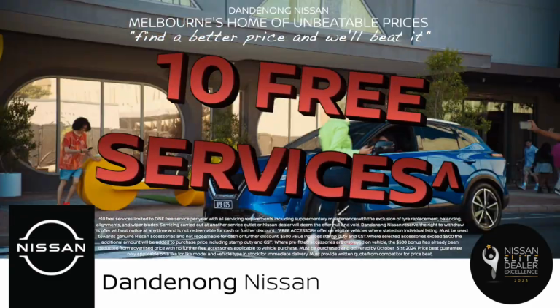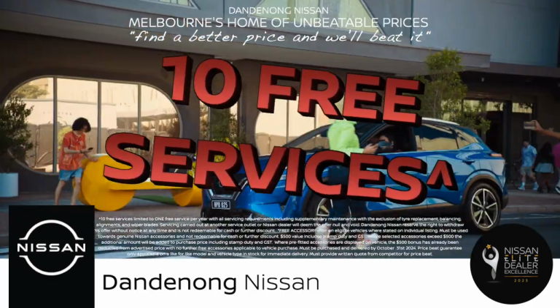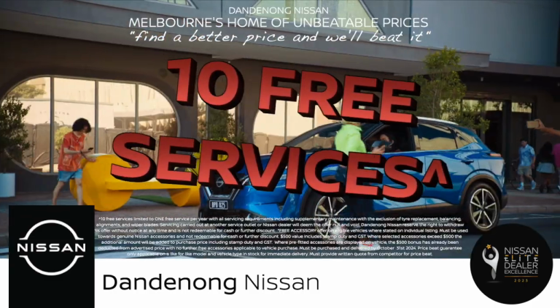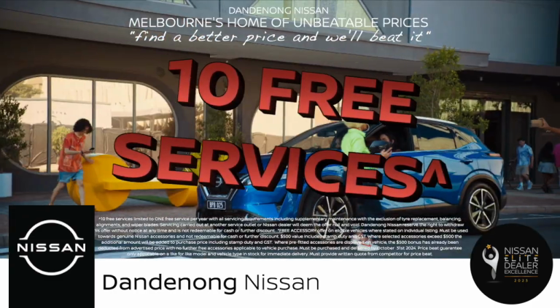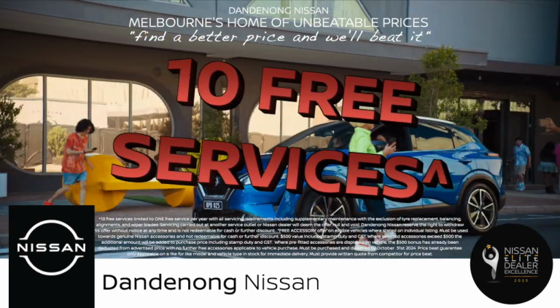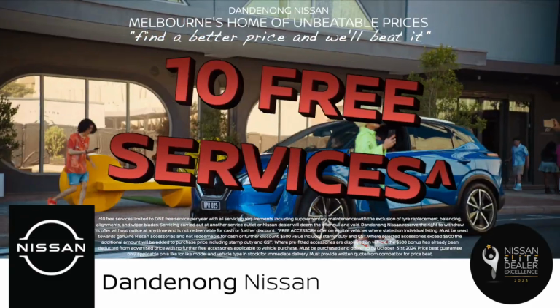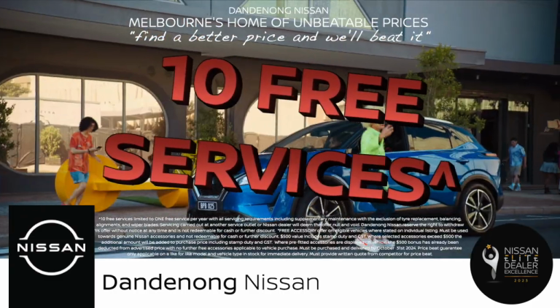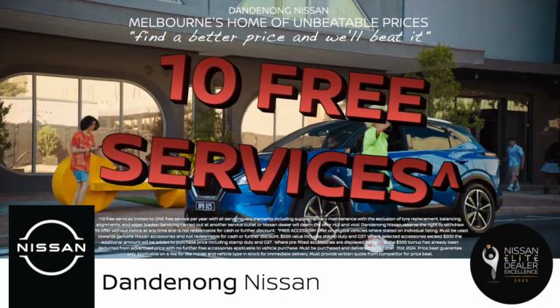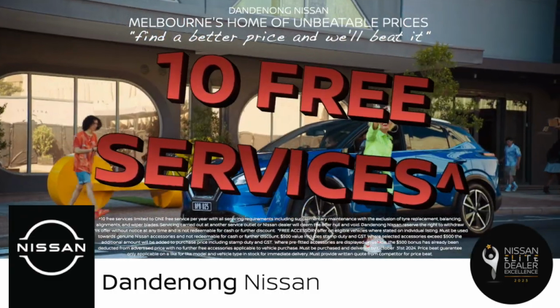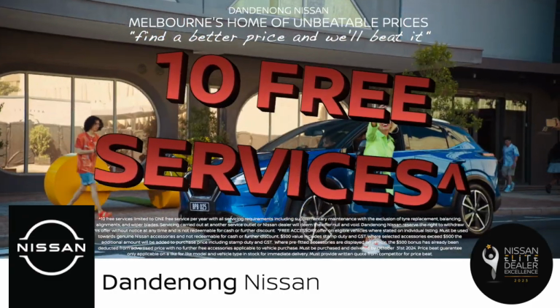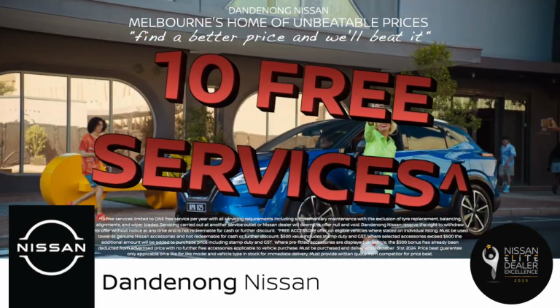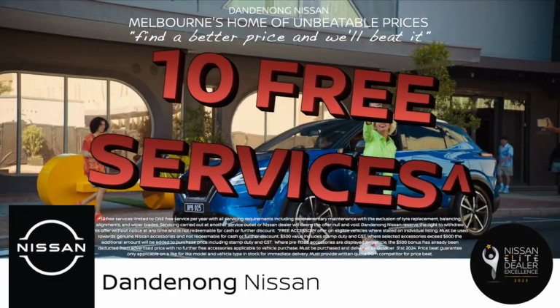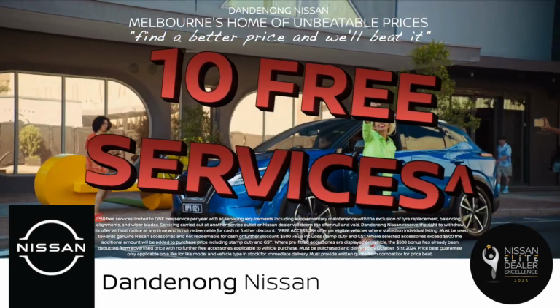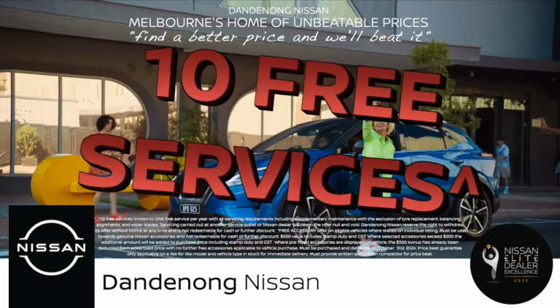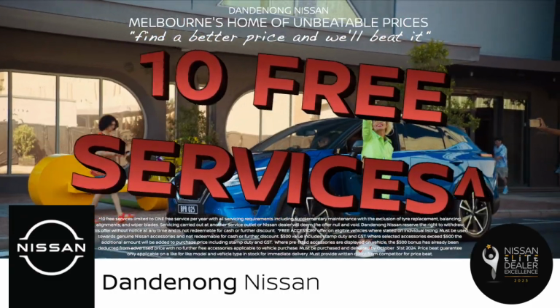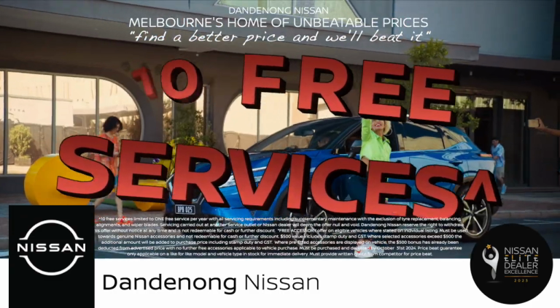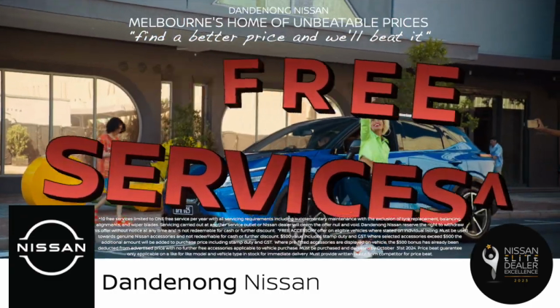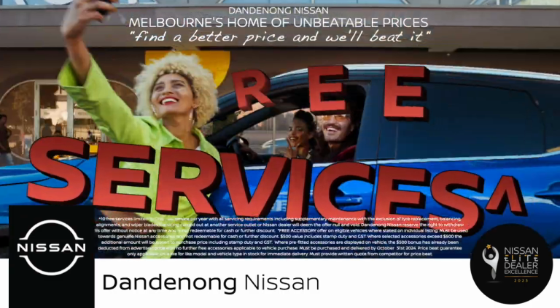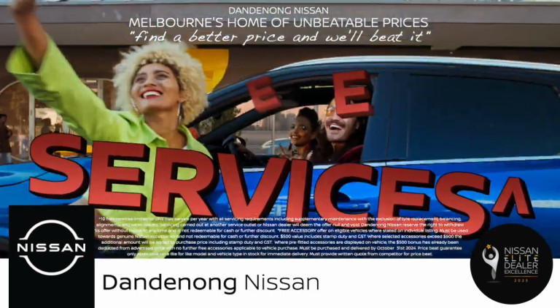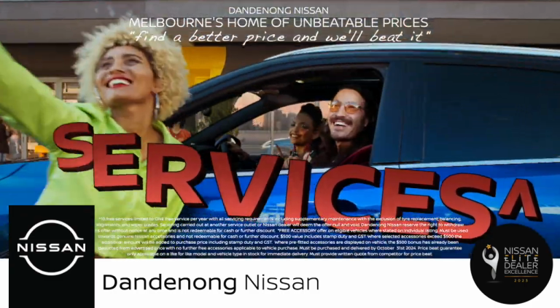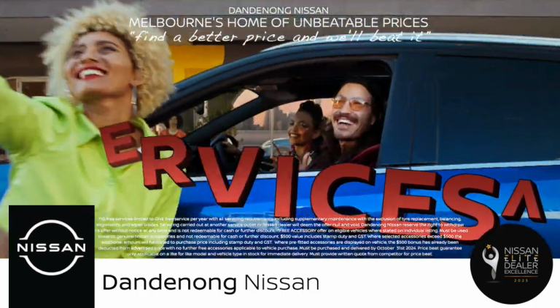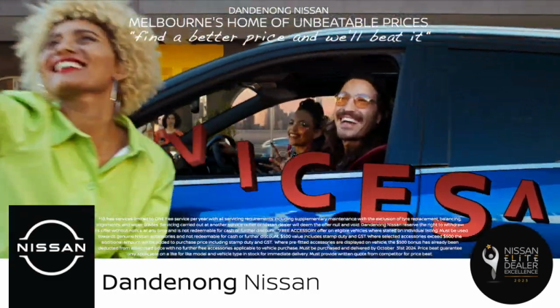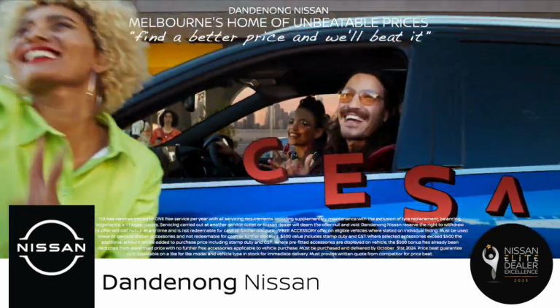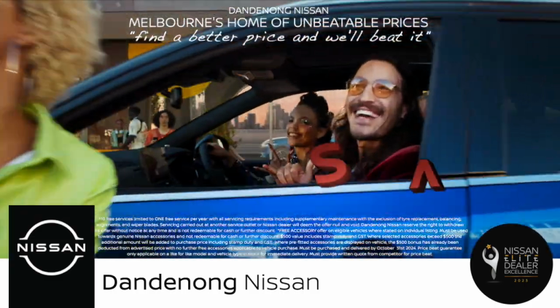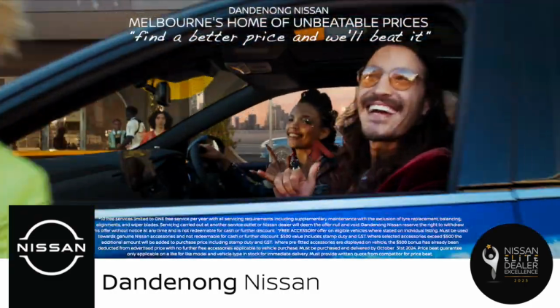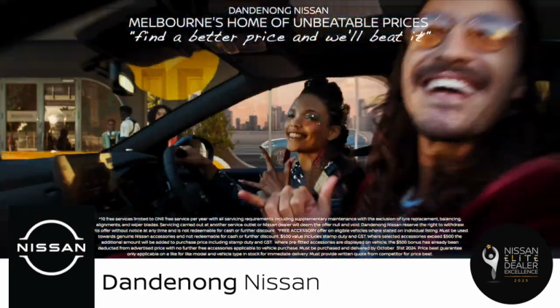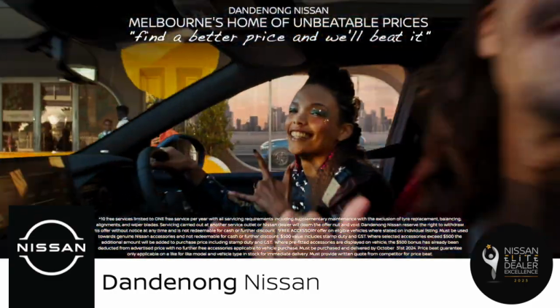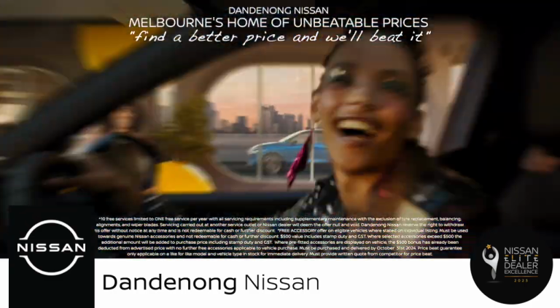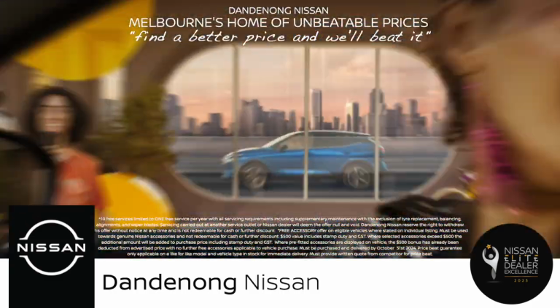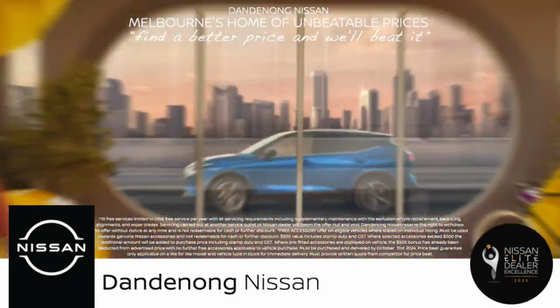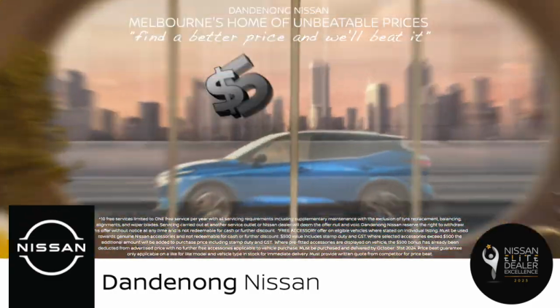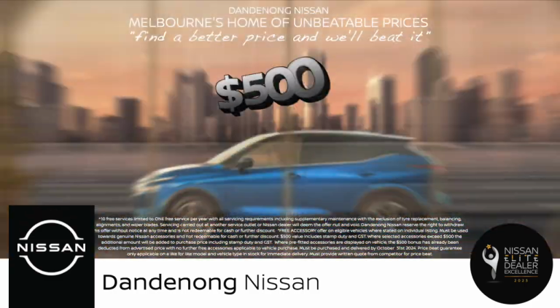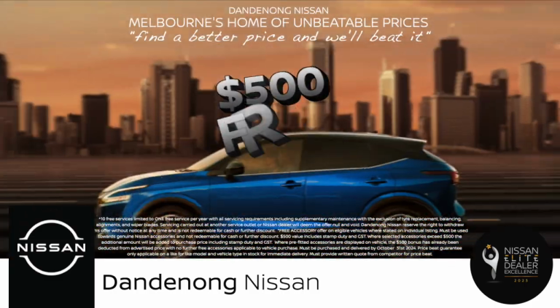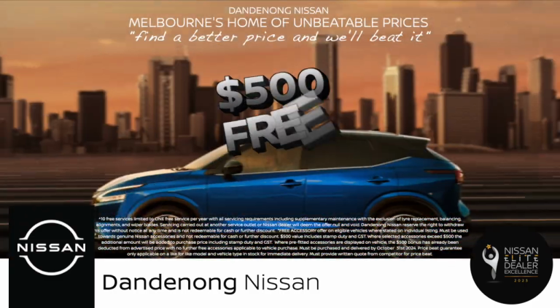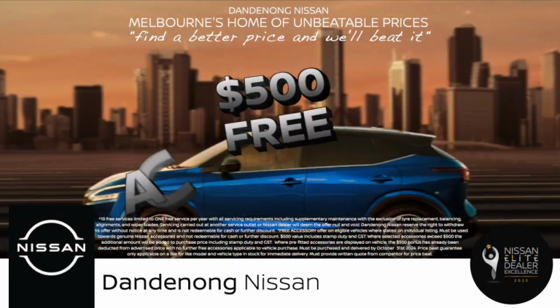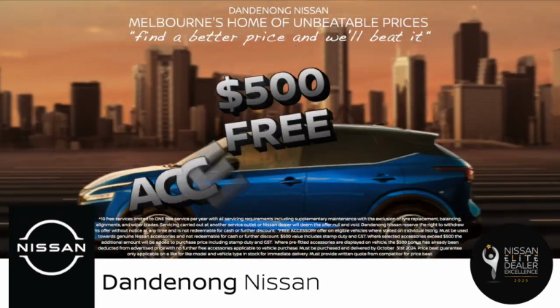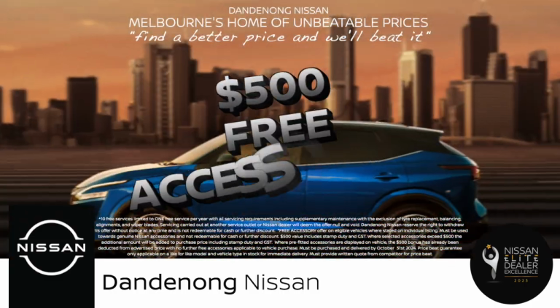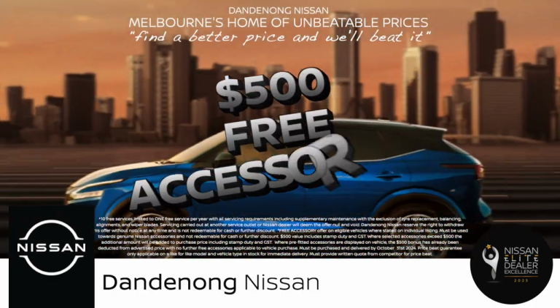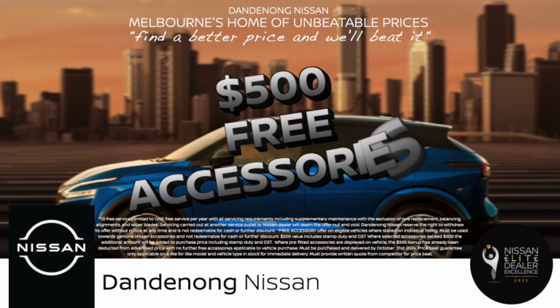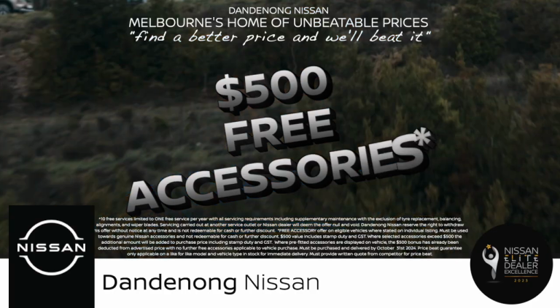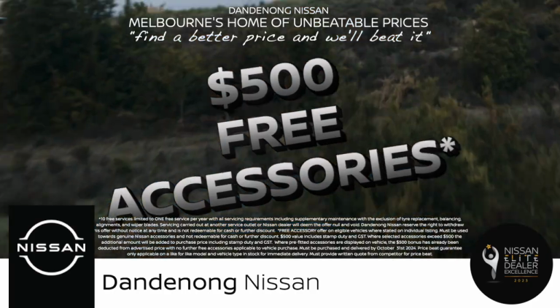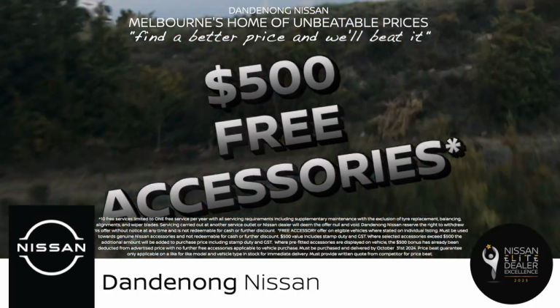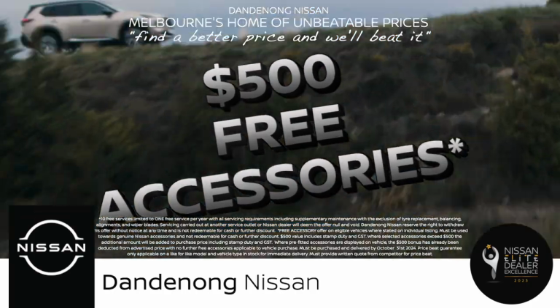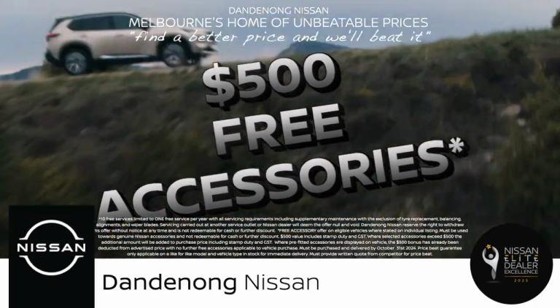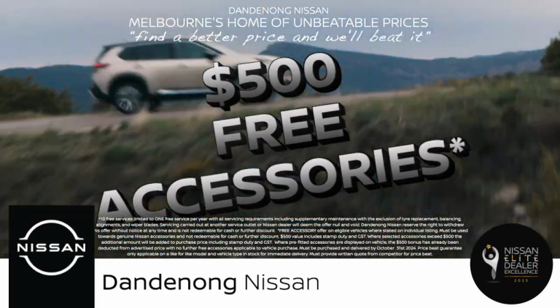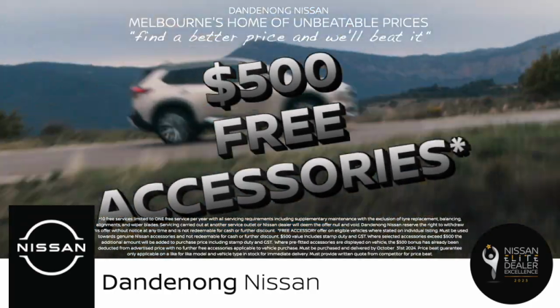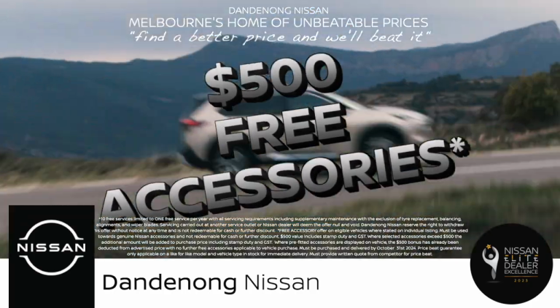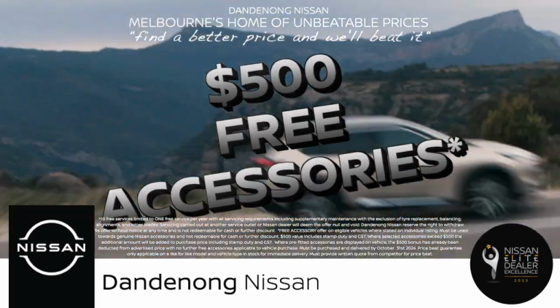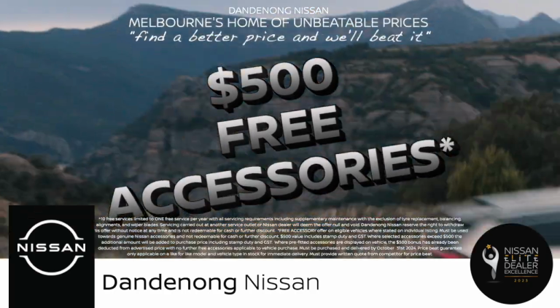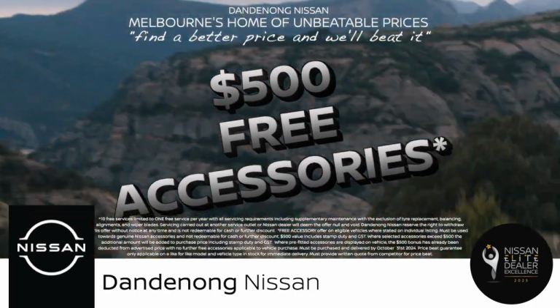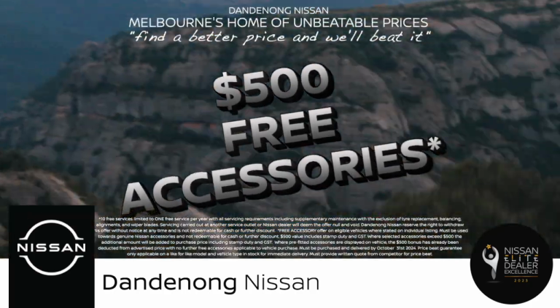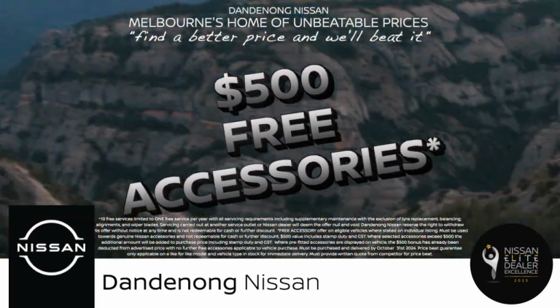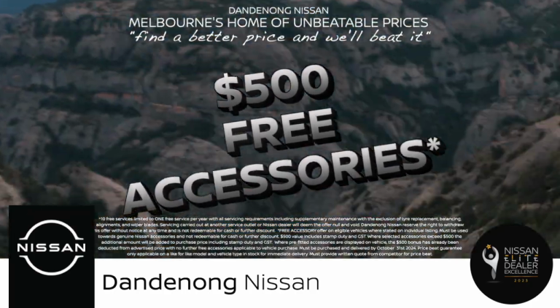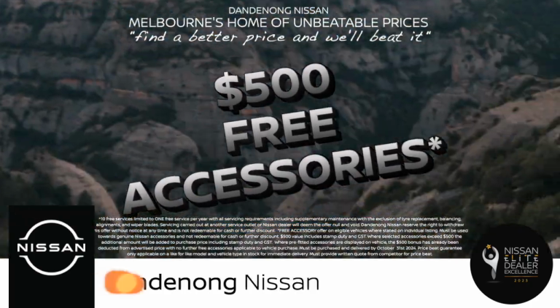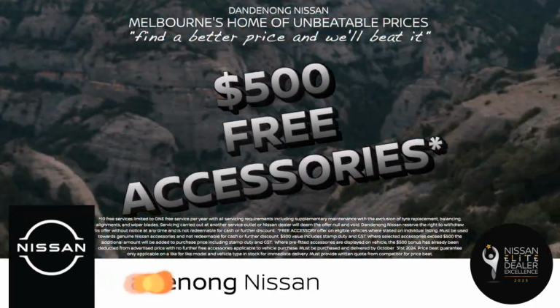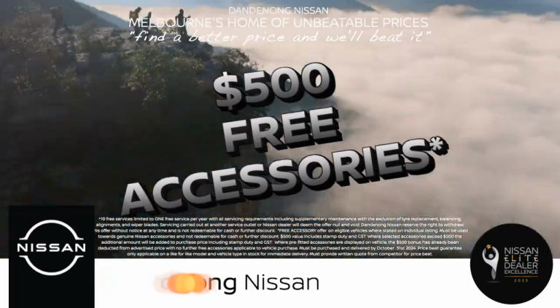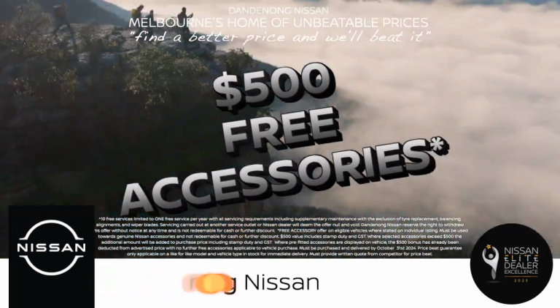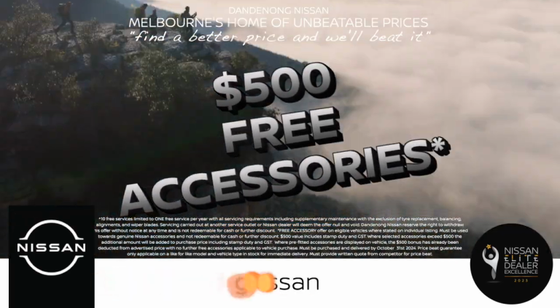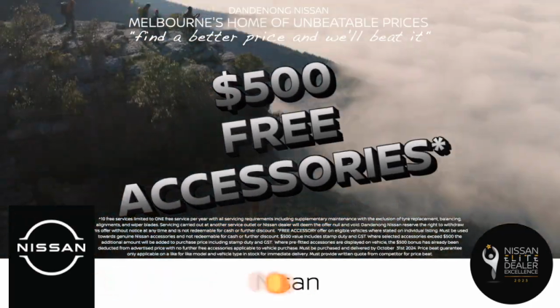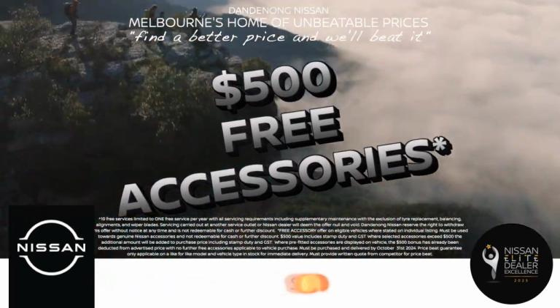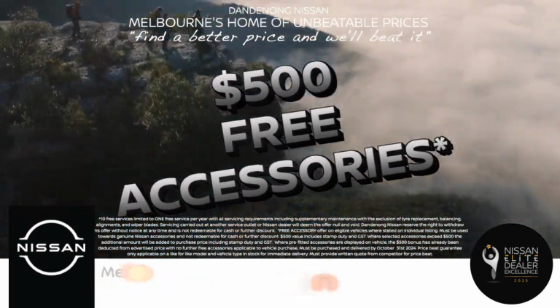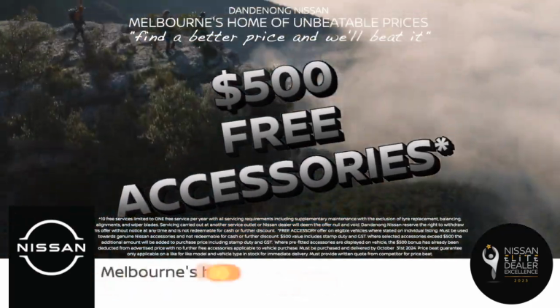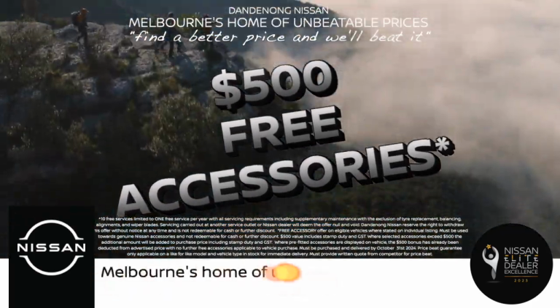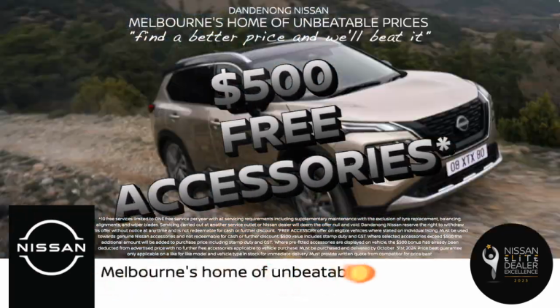But wait, there's more! Score up to $500 in free genuine accessories to customise your ride just the way you want it.